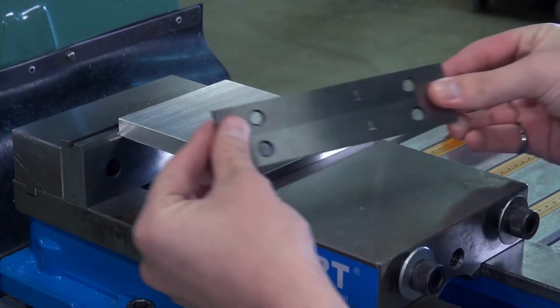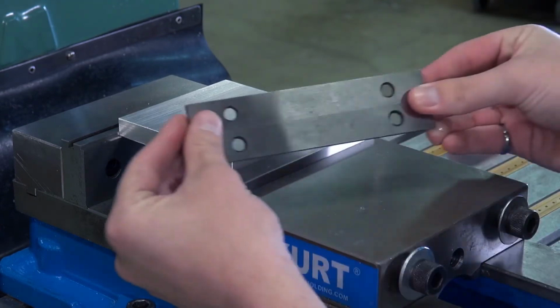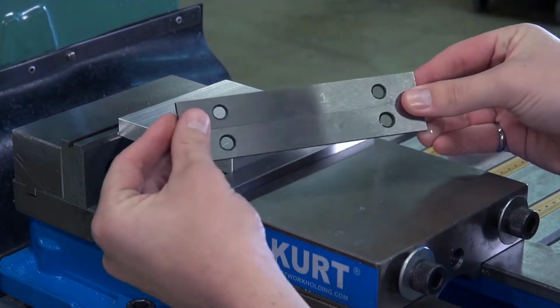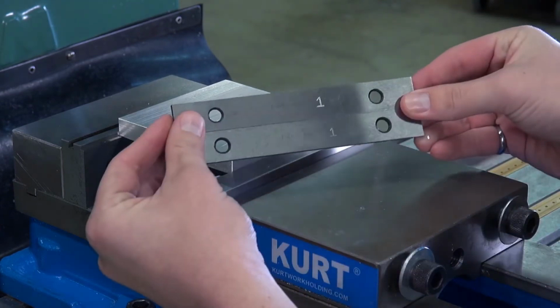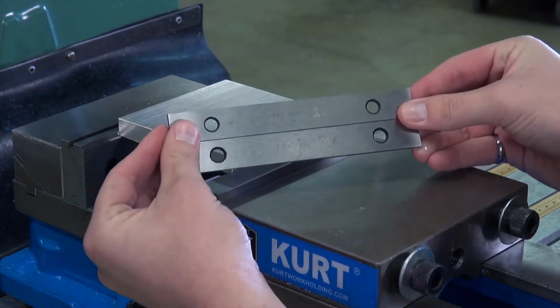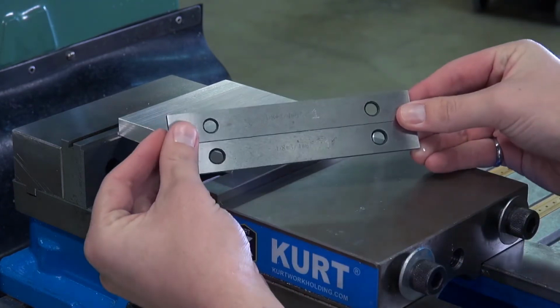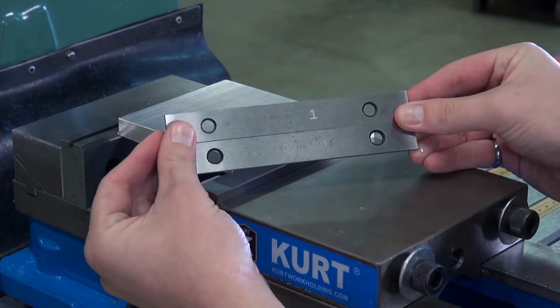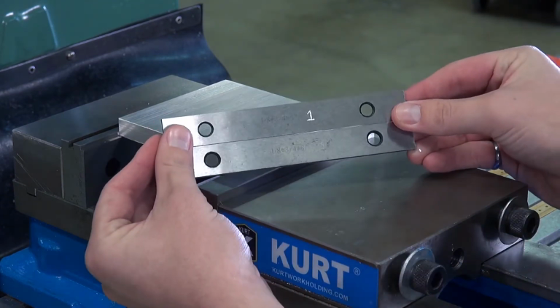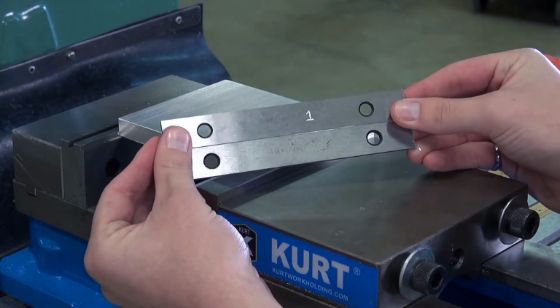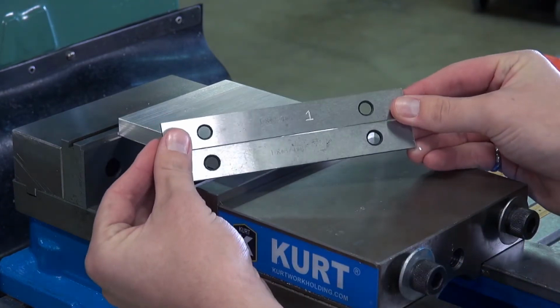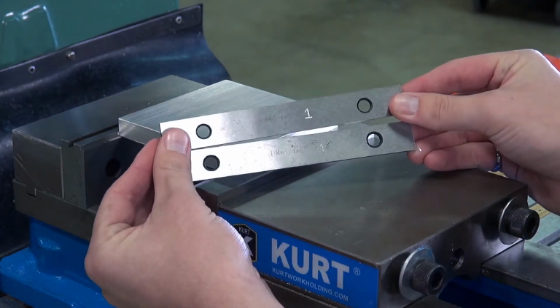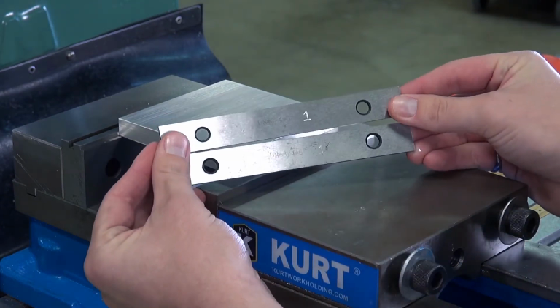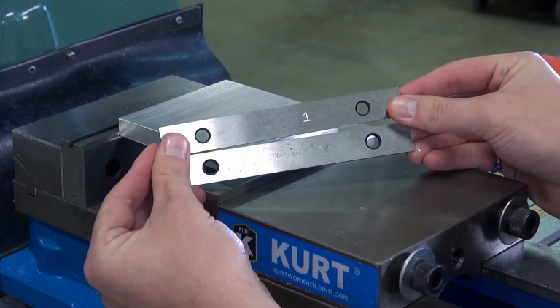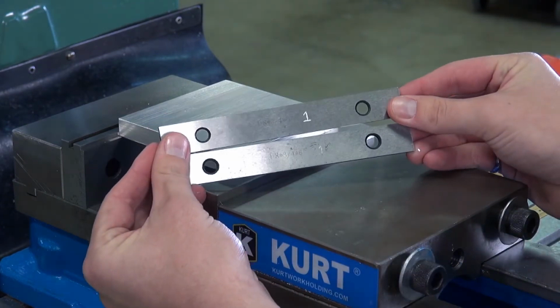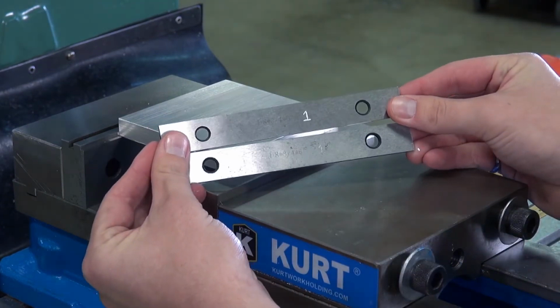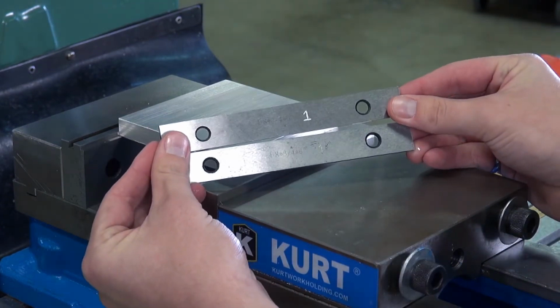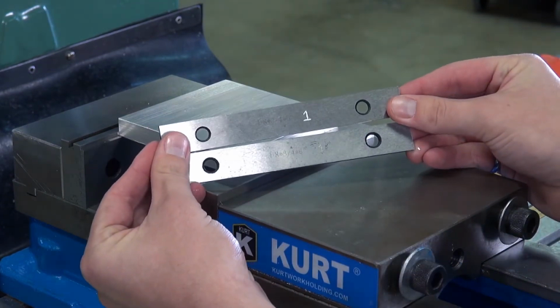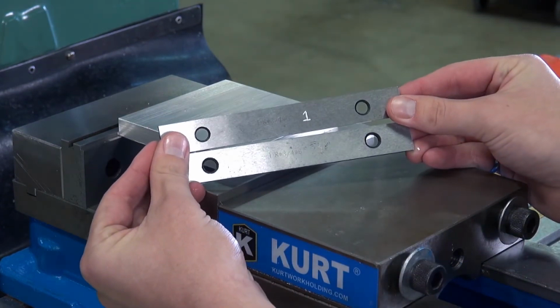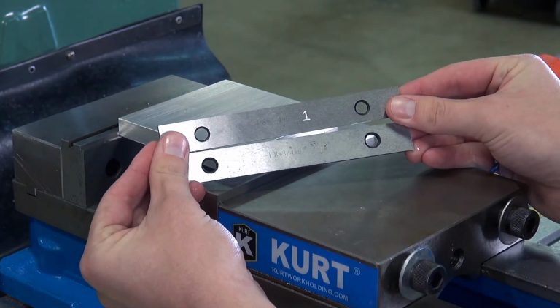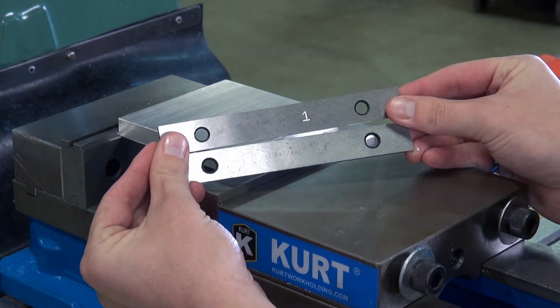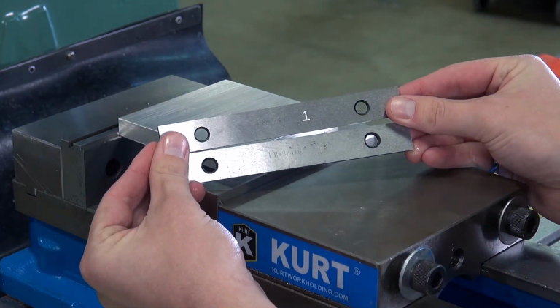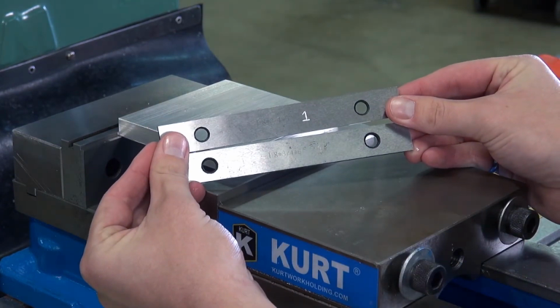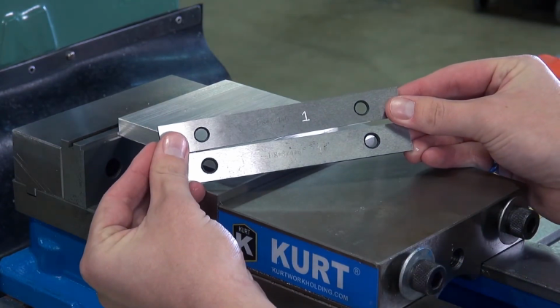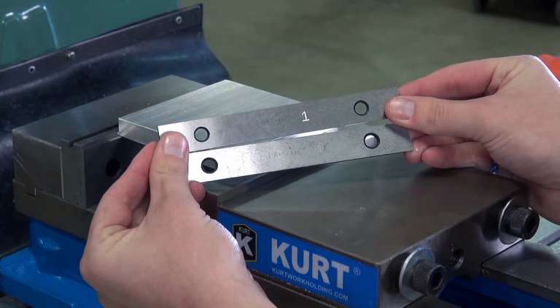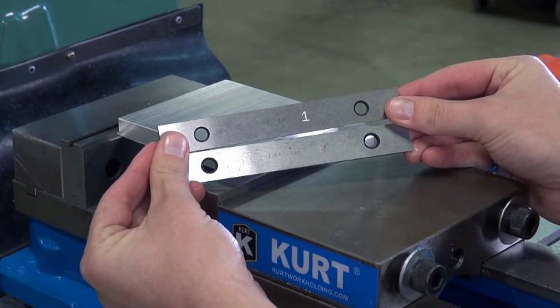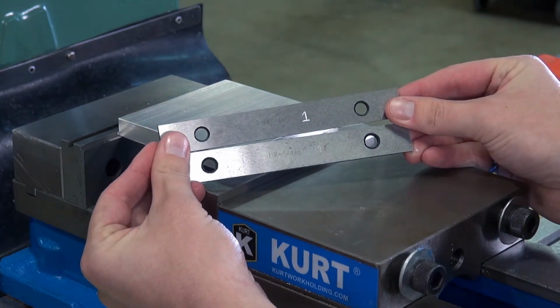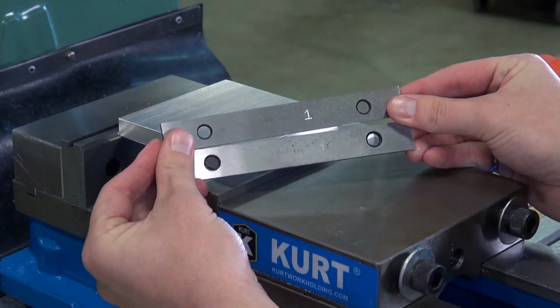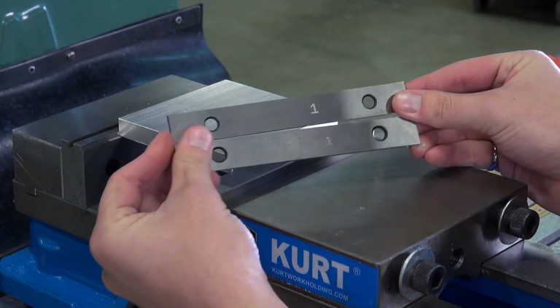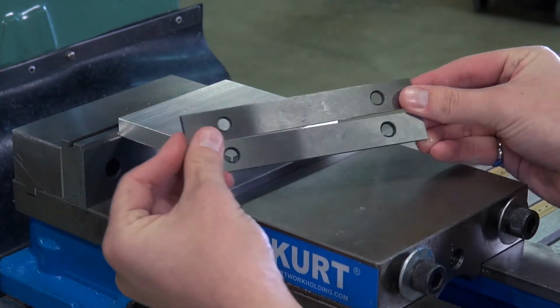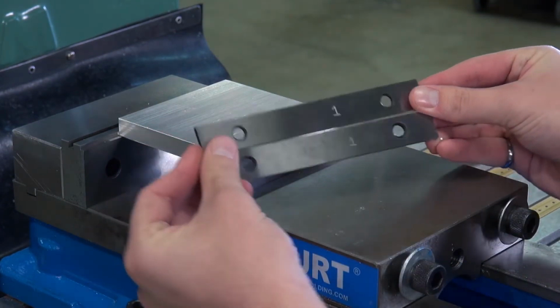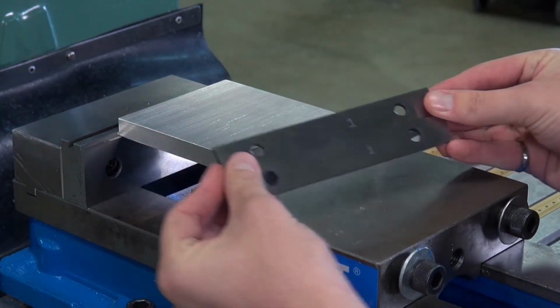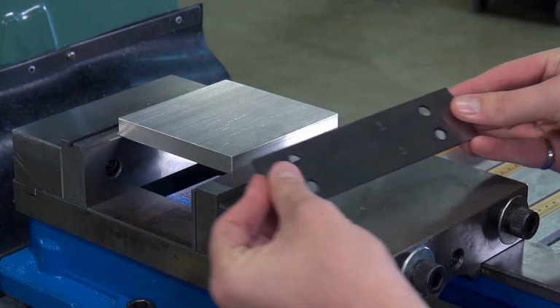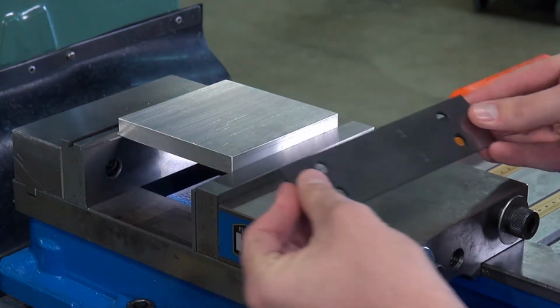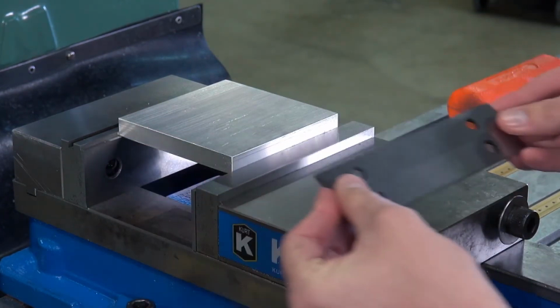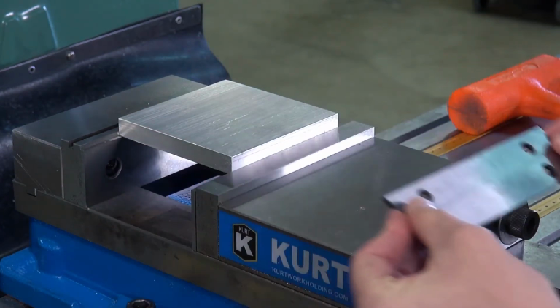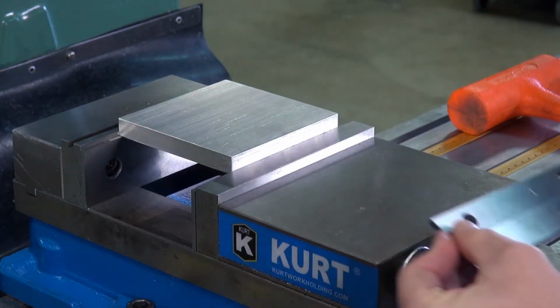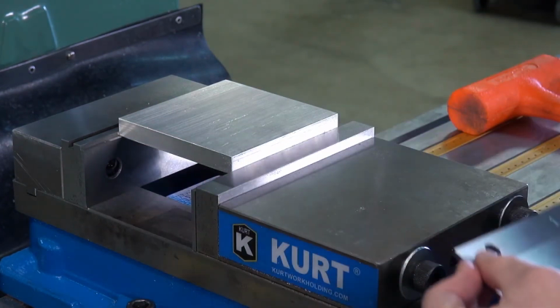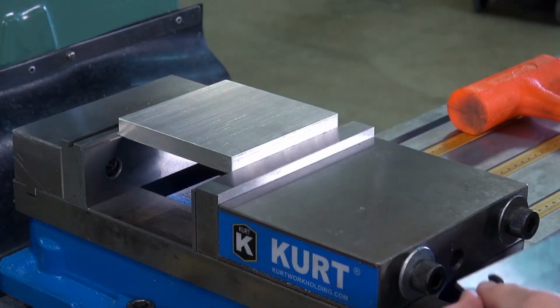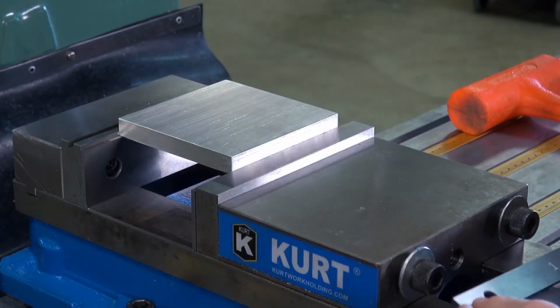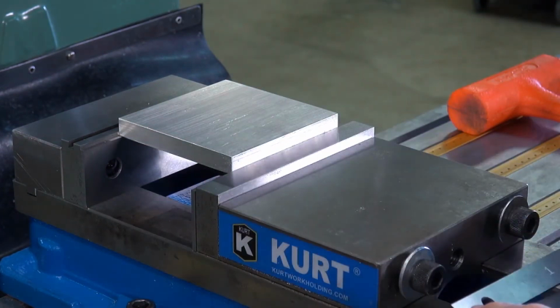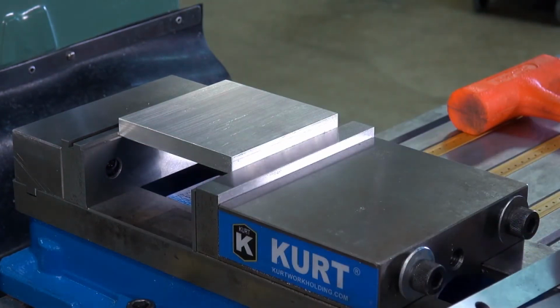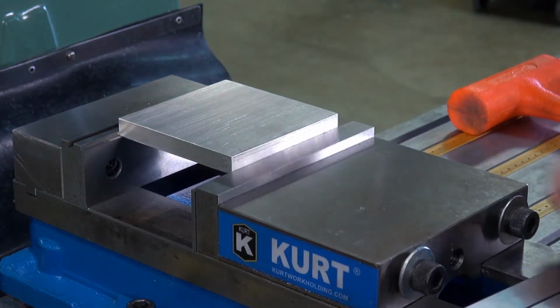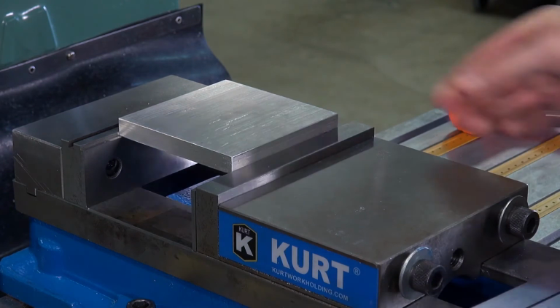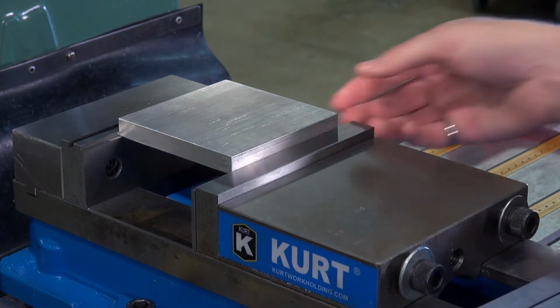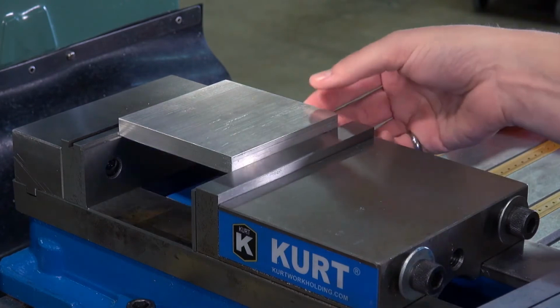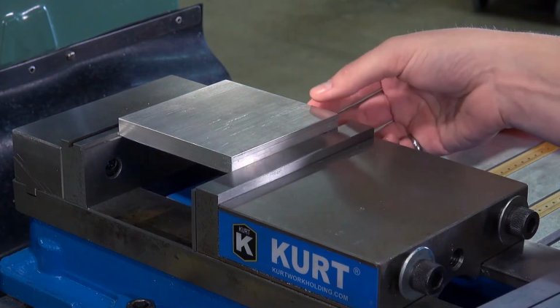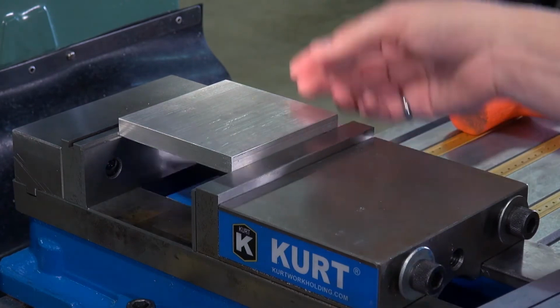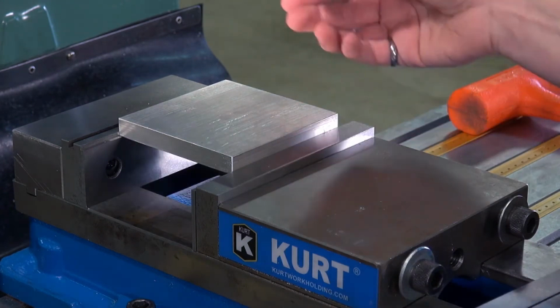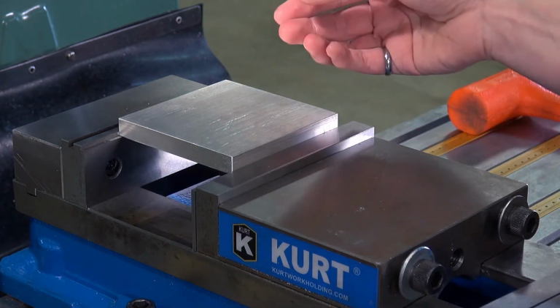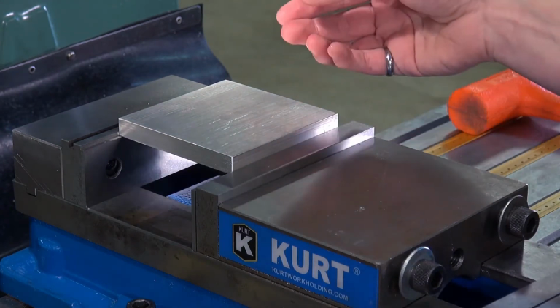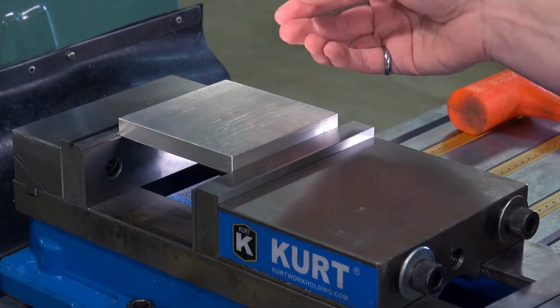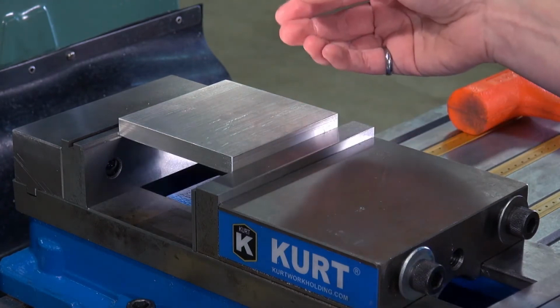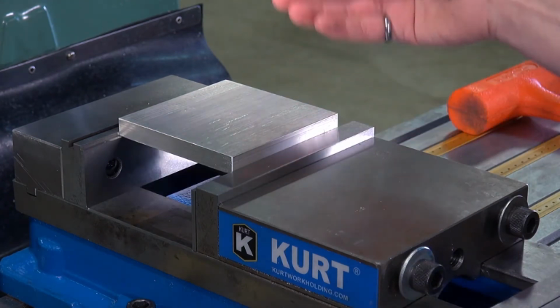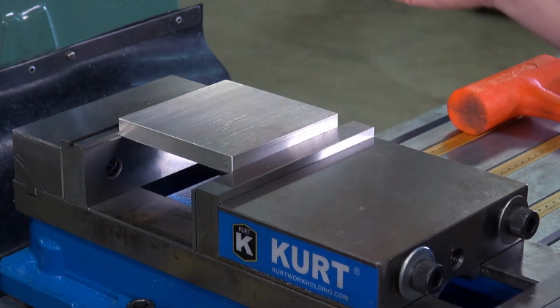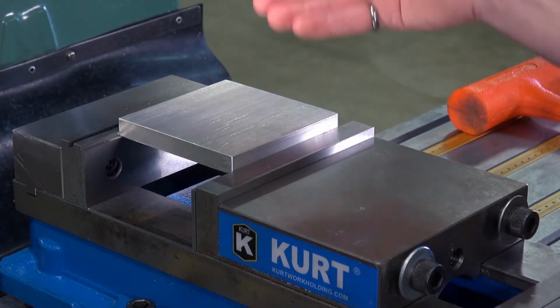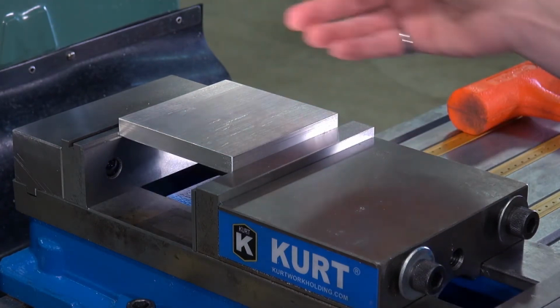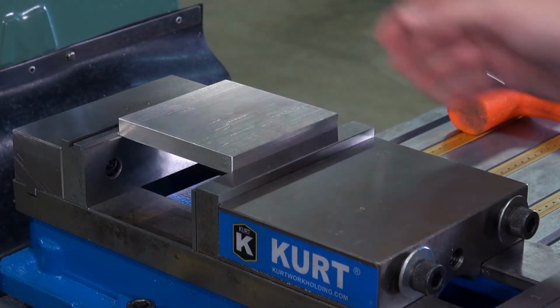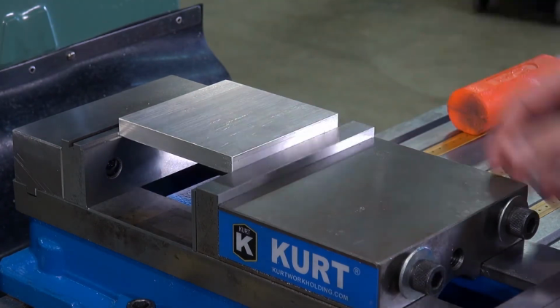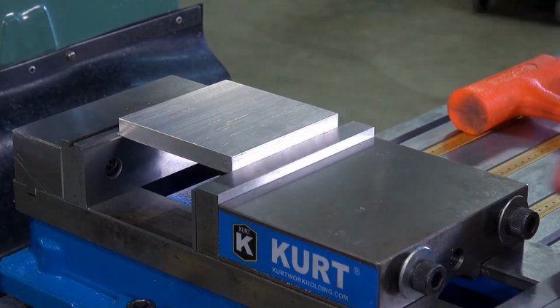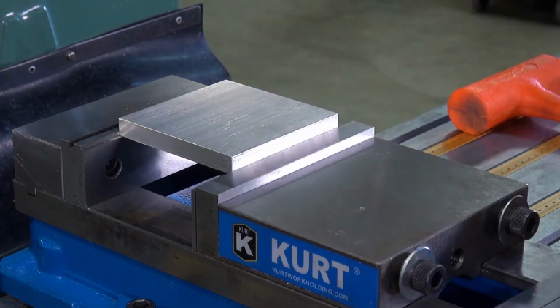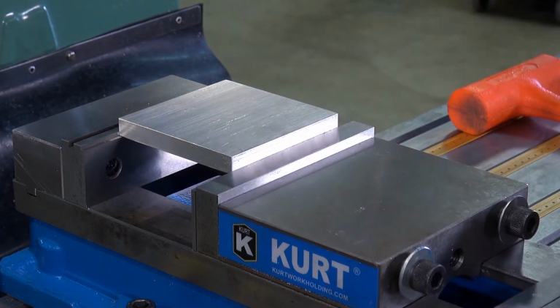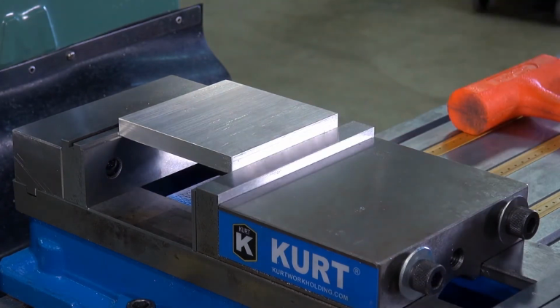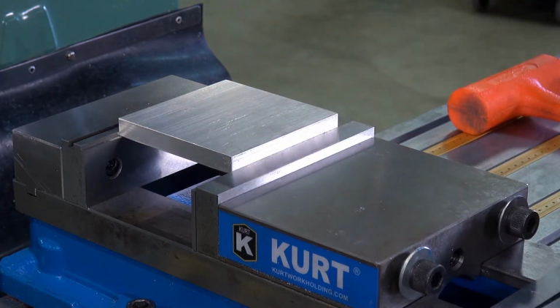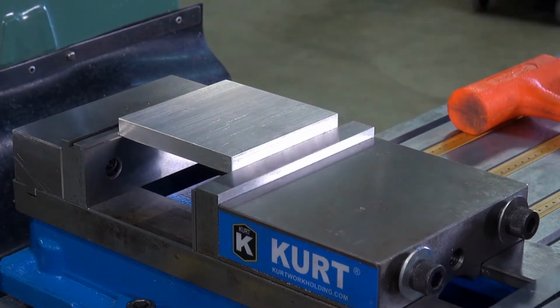Here are some other parallels — they come in all different sizes to properly raise your stock up from the vise for through holes and etc.